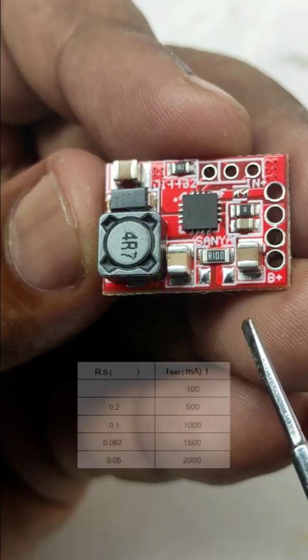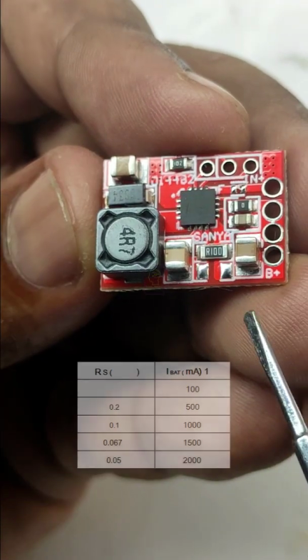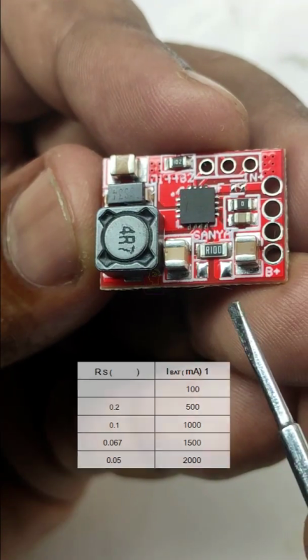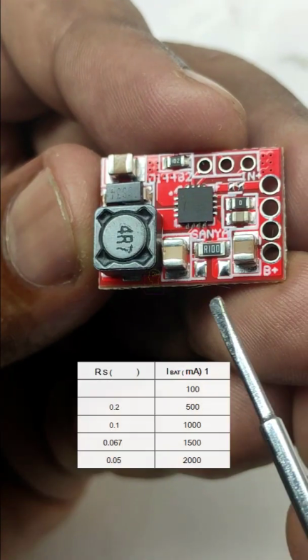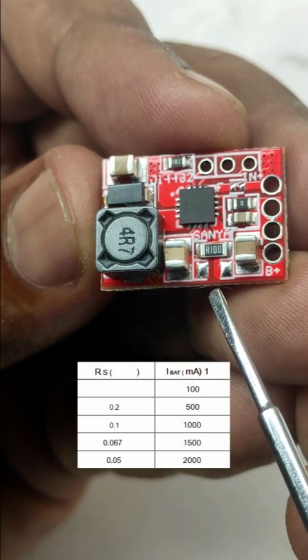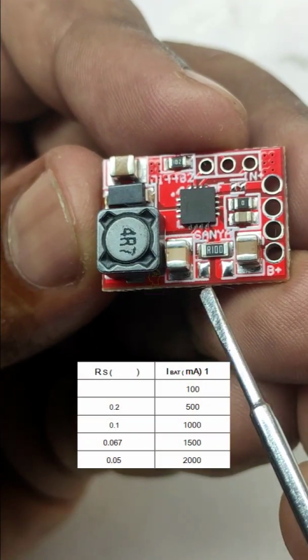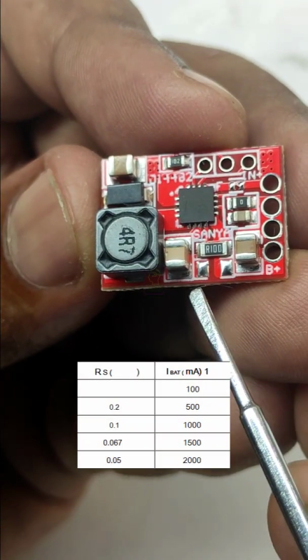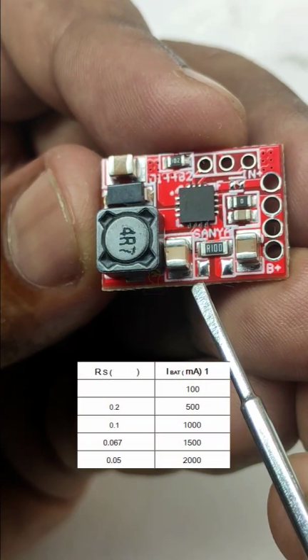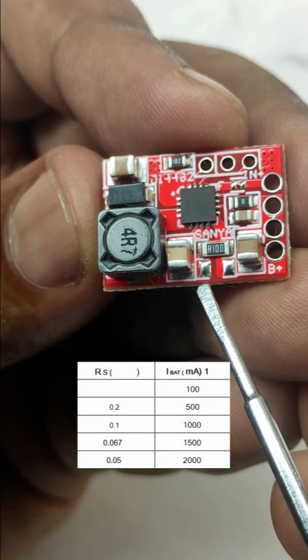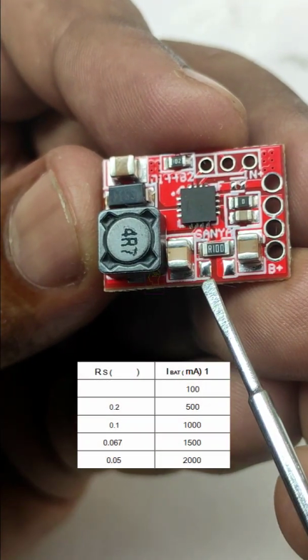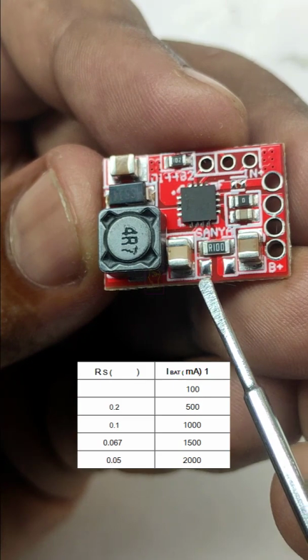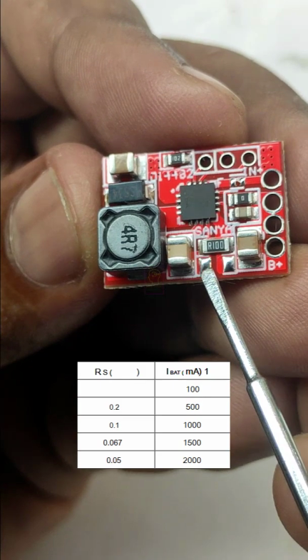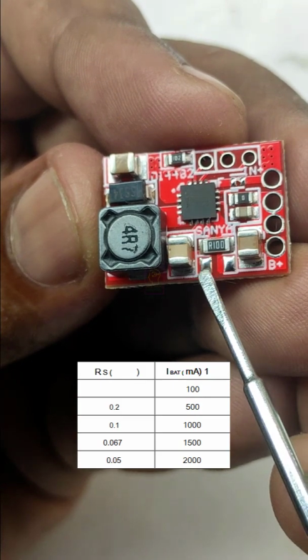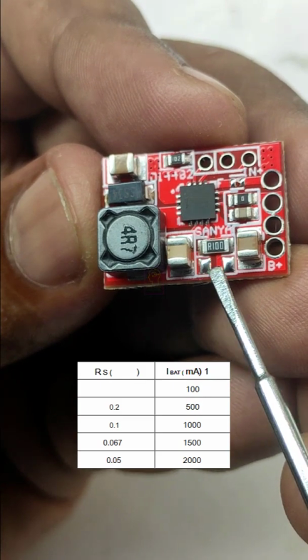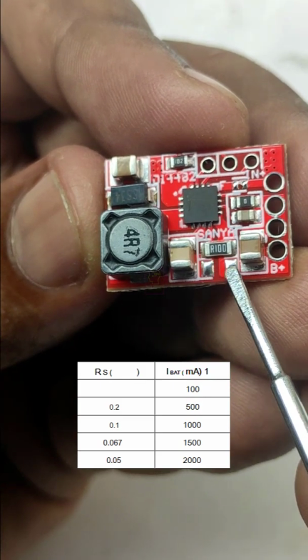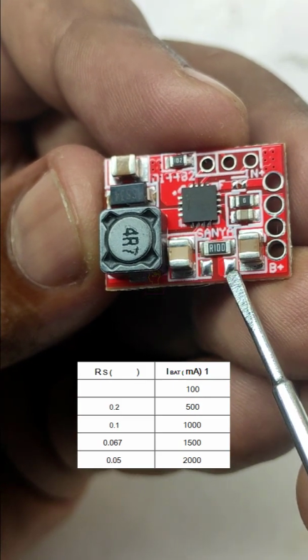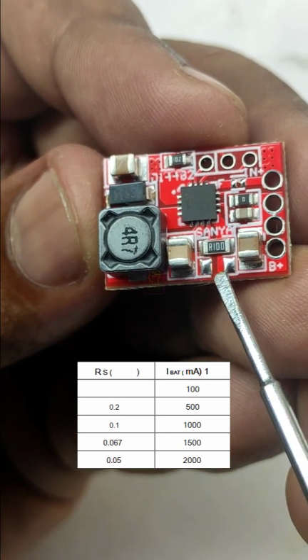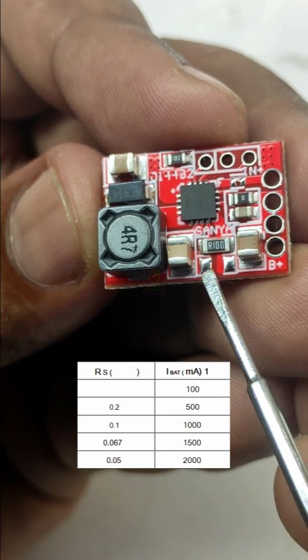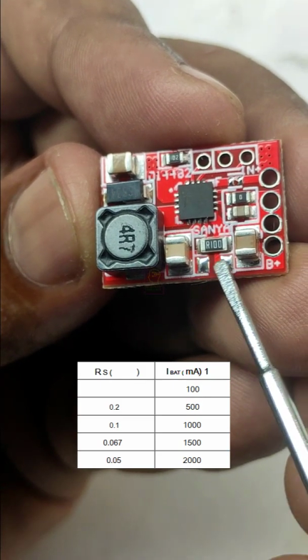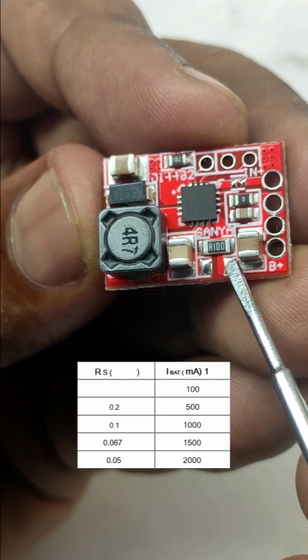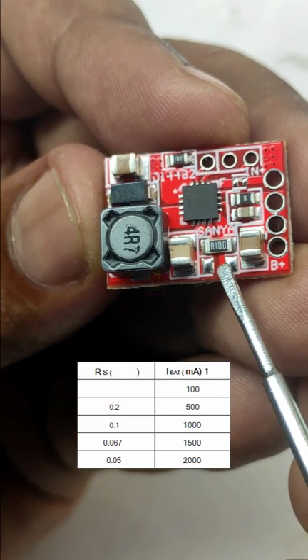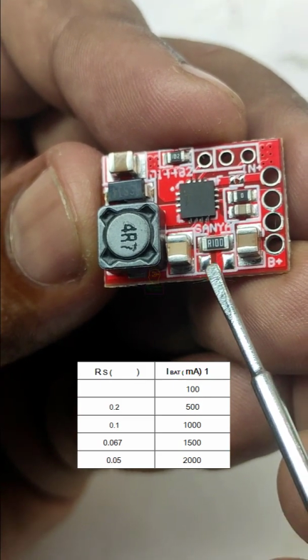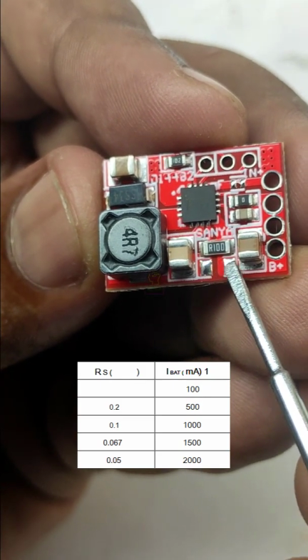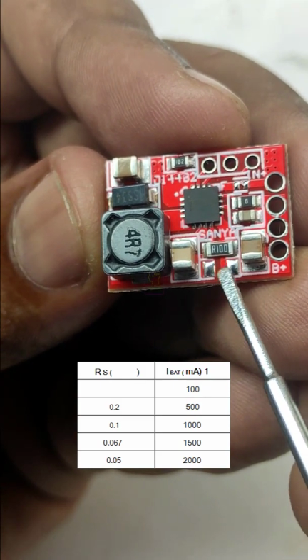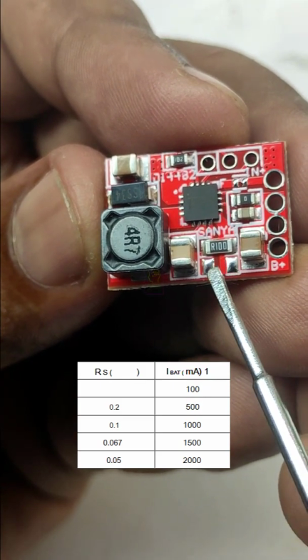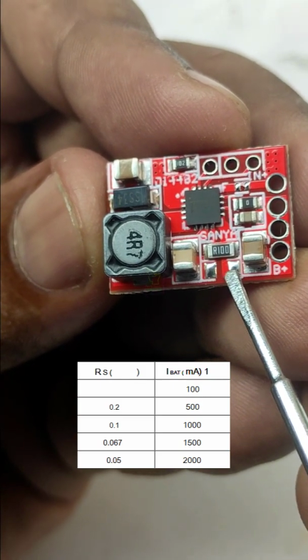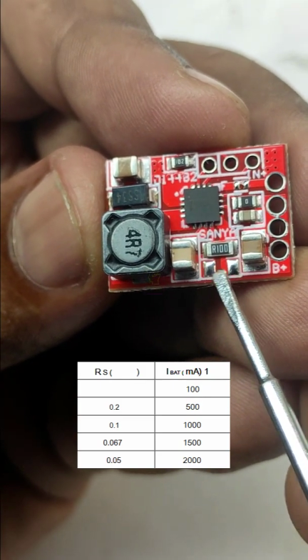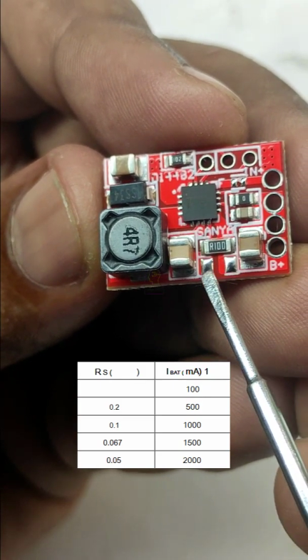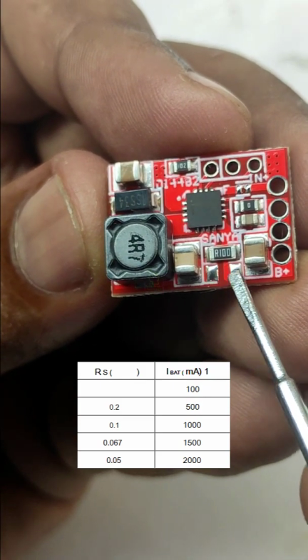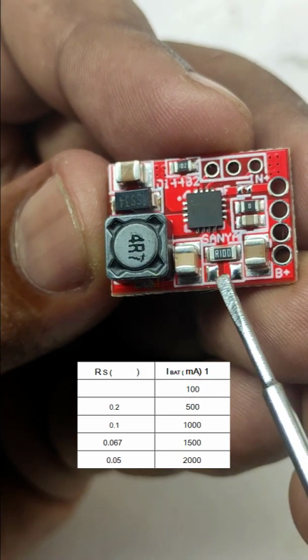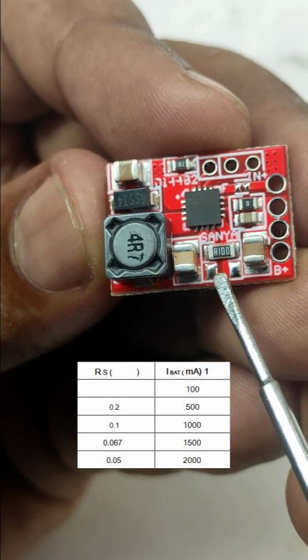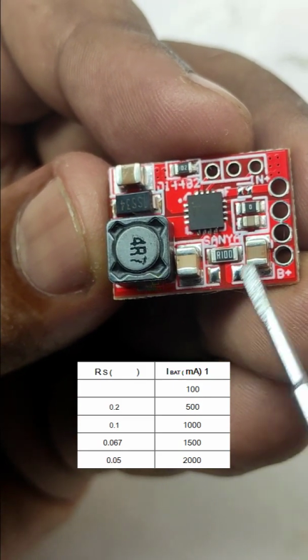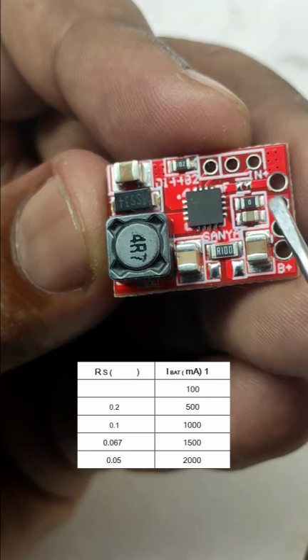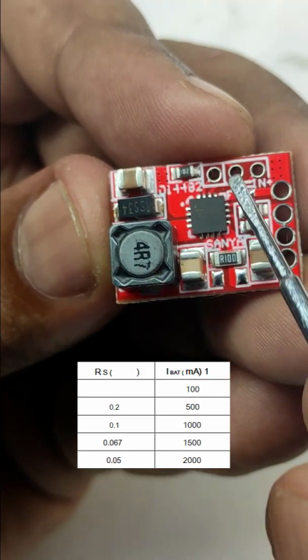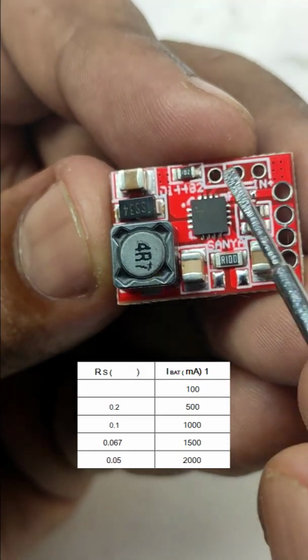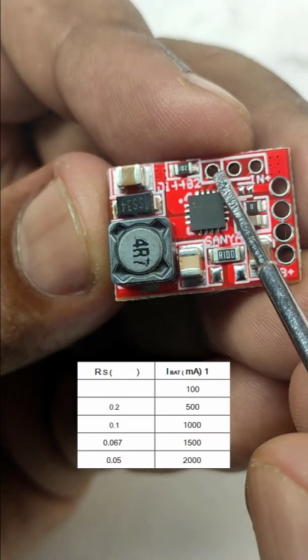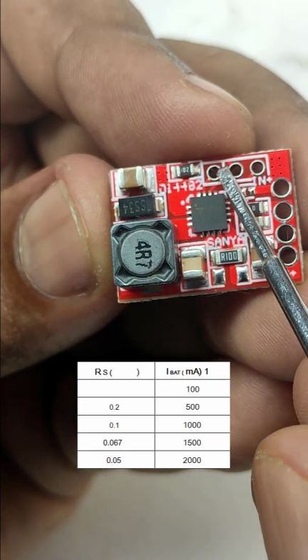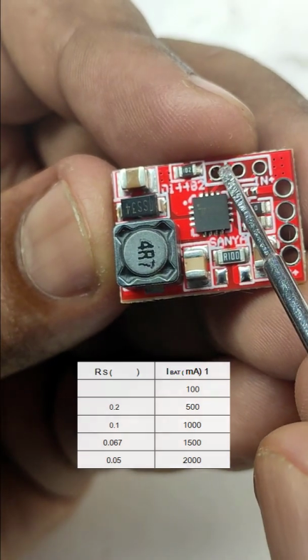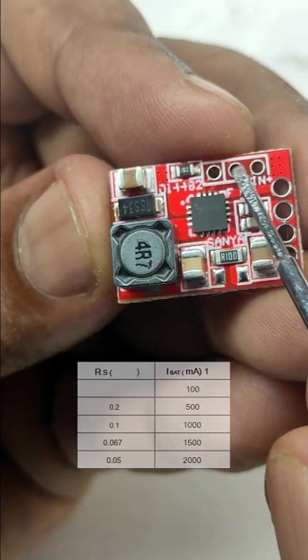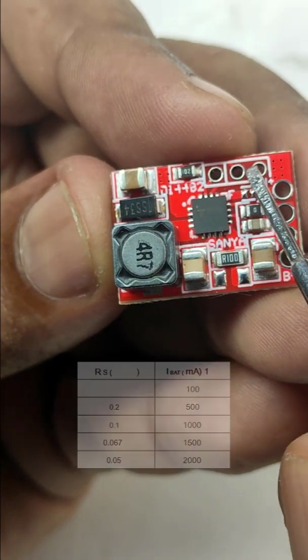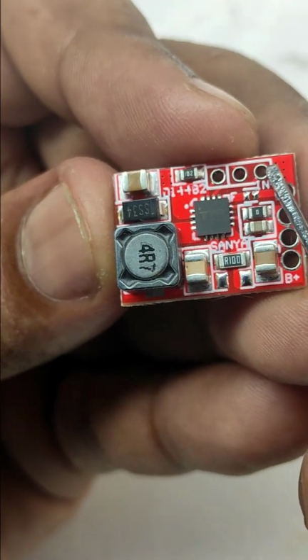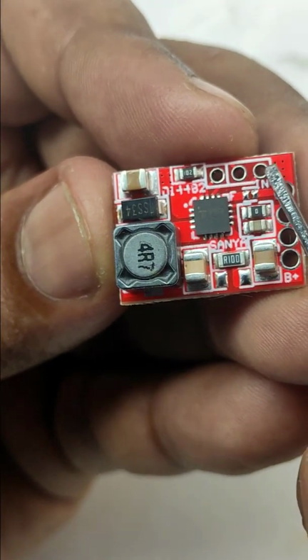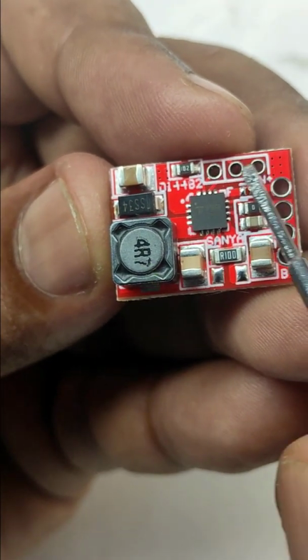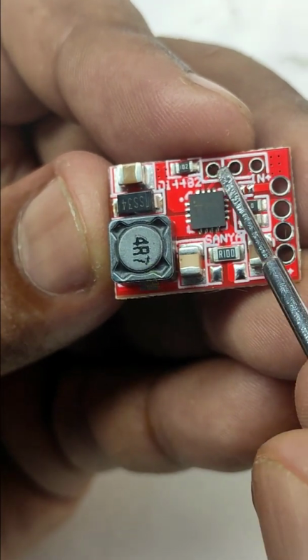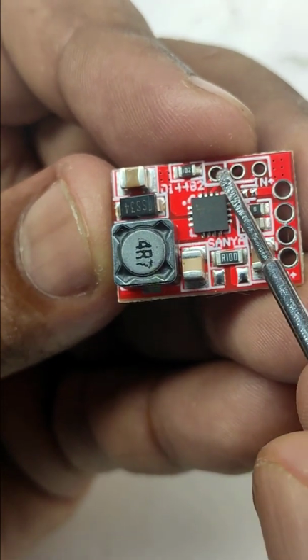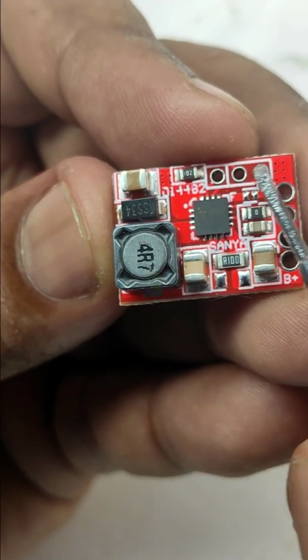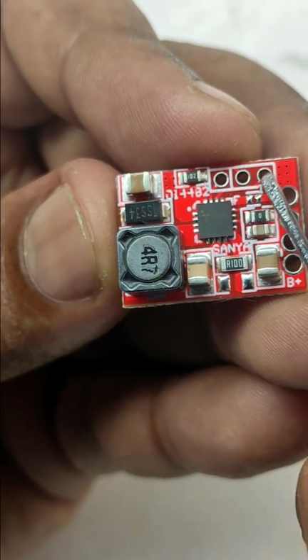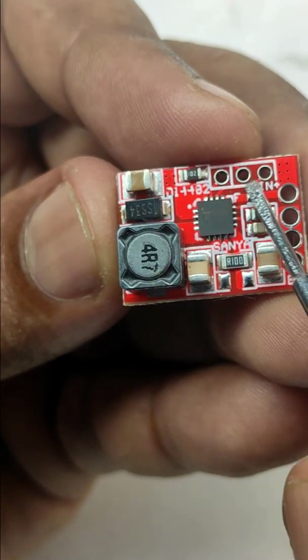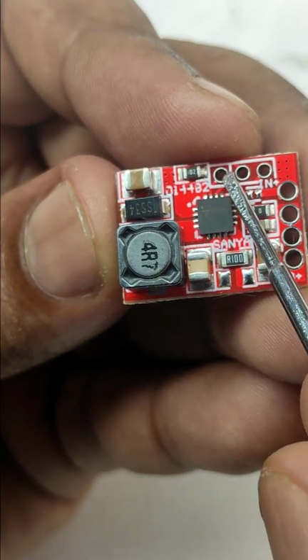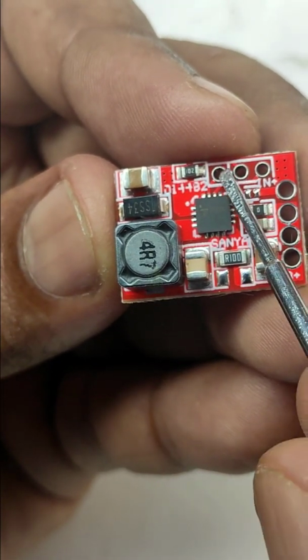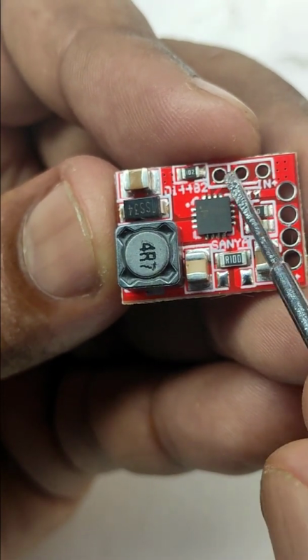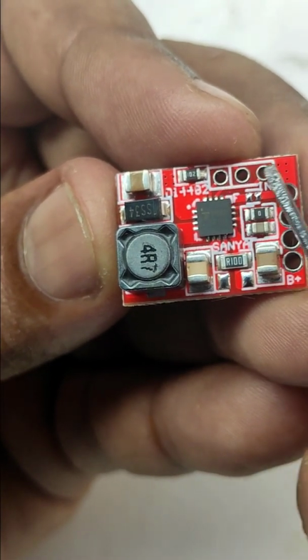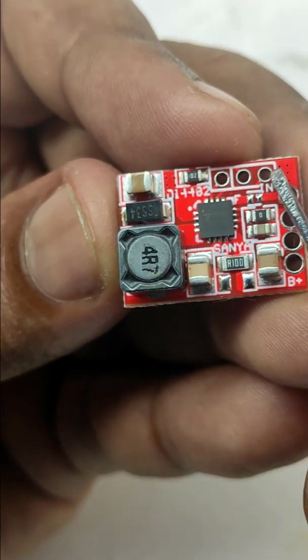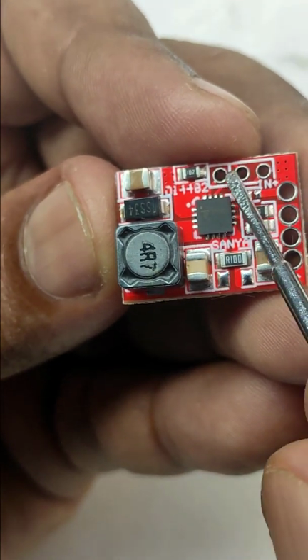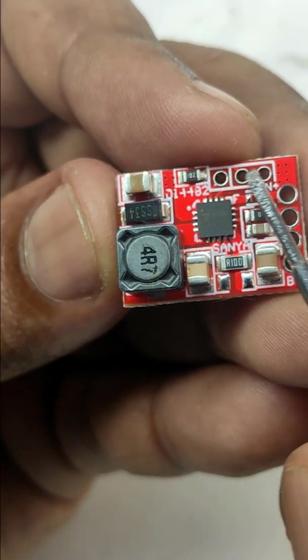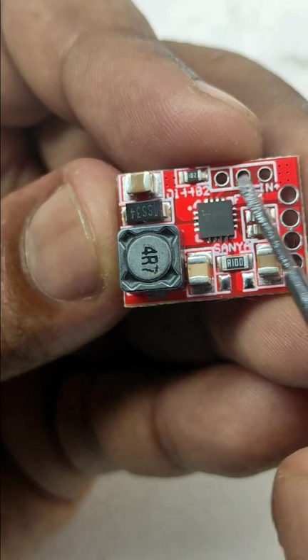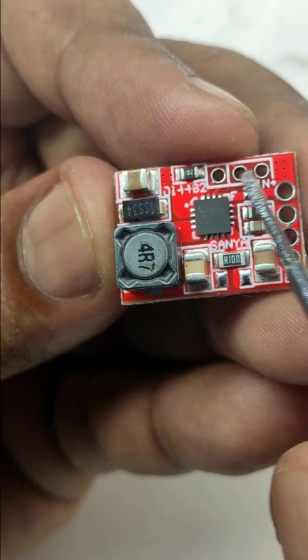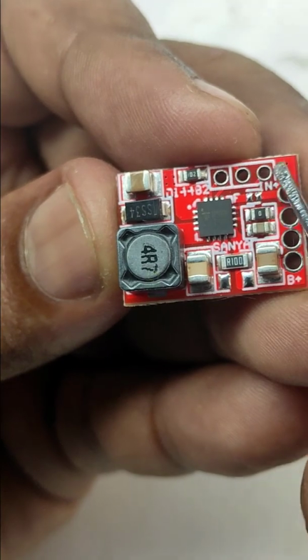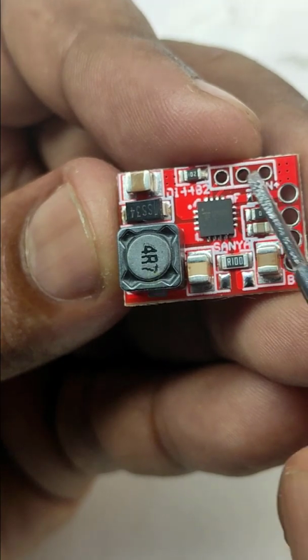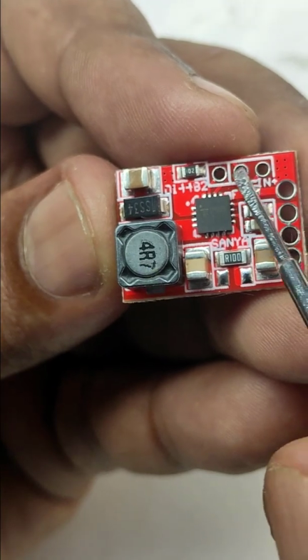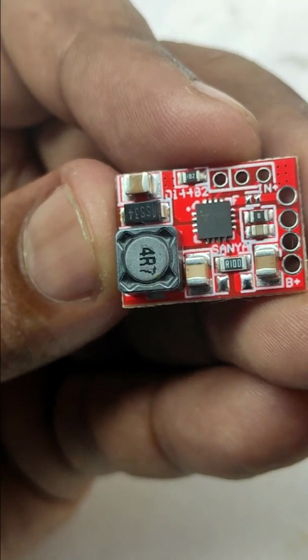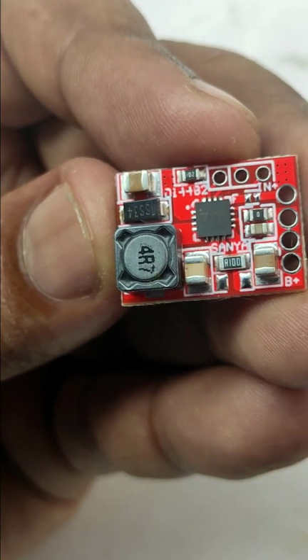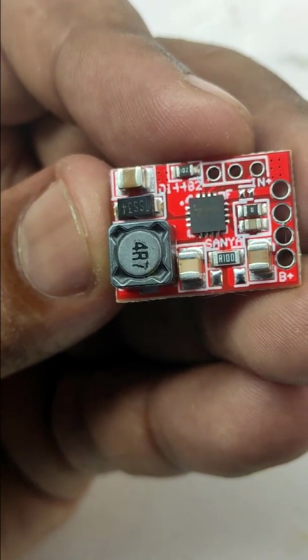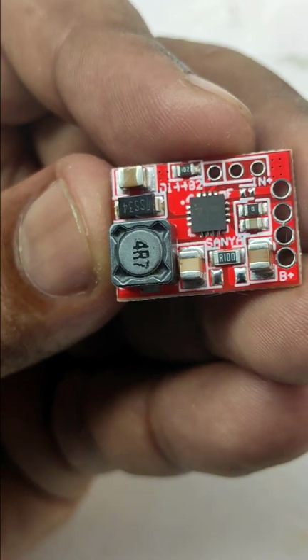For changing the charging current, we need to add a resistor at these soldering points. Please see the table. These are the connection terminals for the charging indicator LEDs.